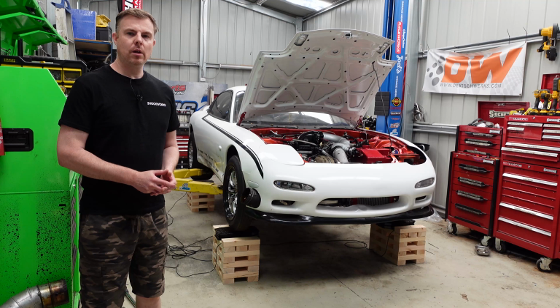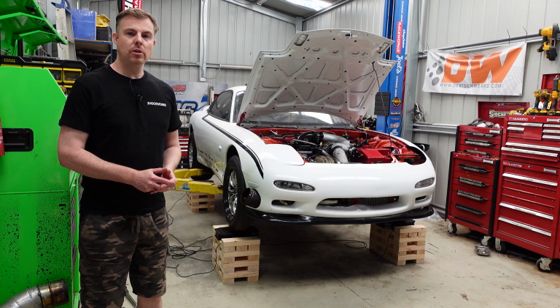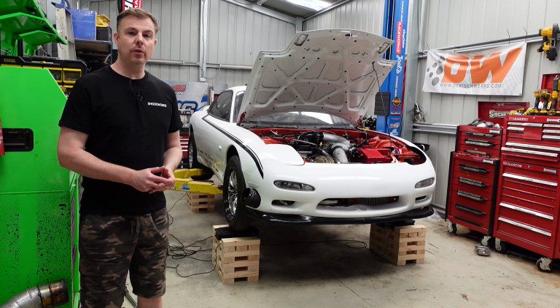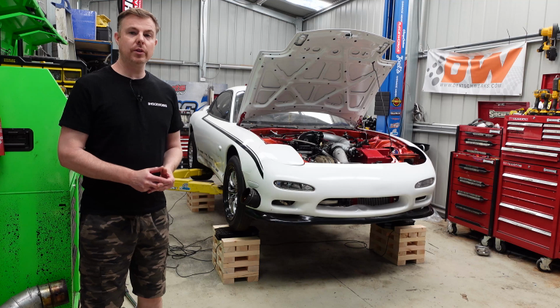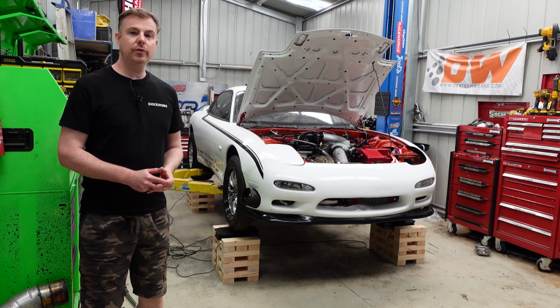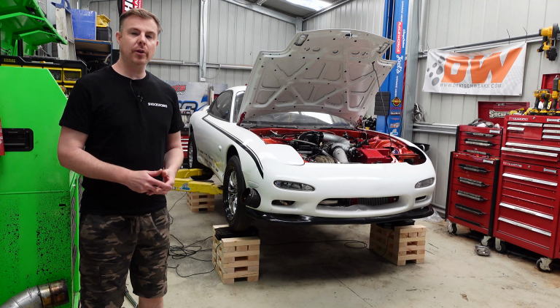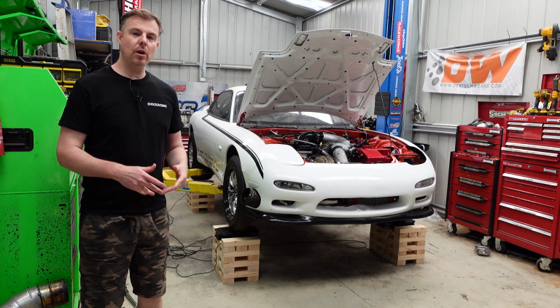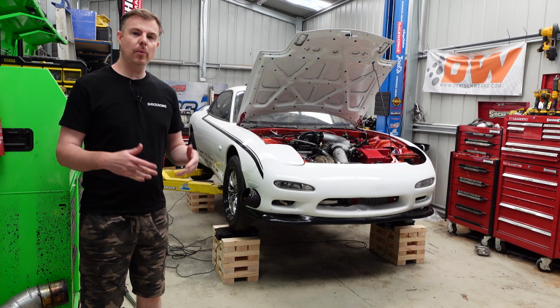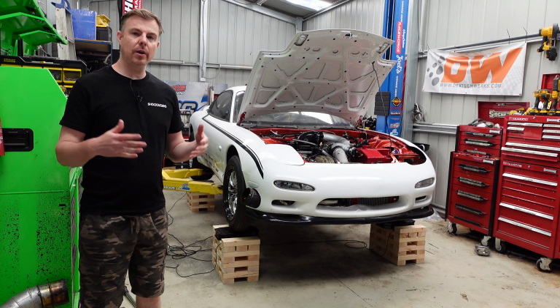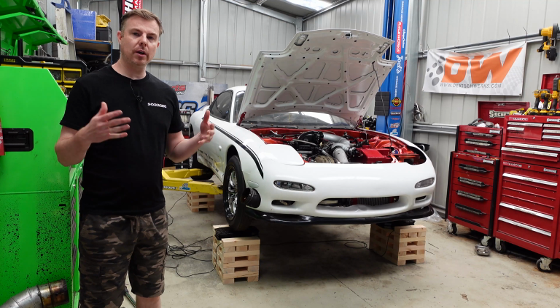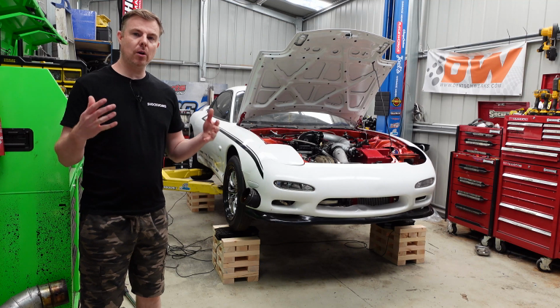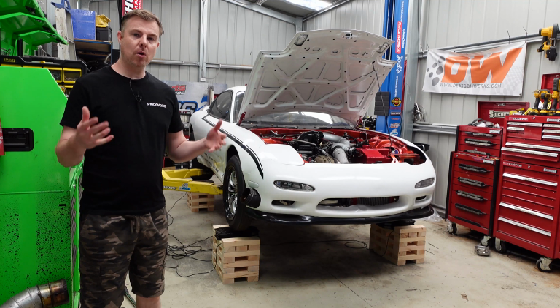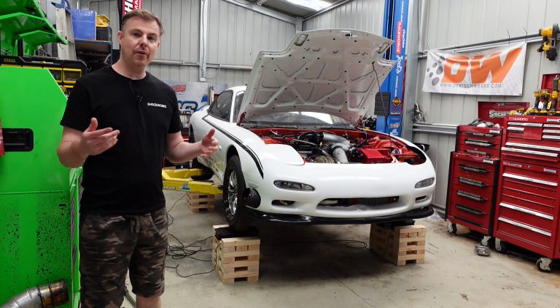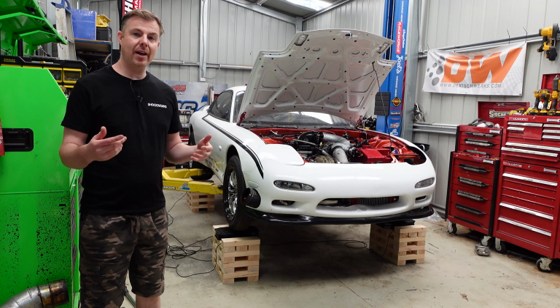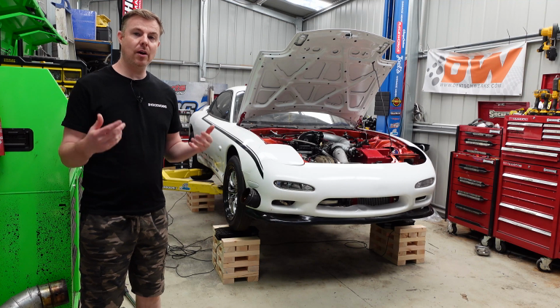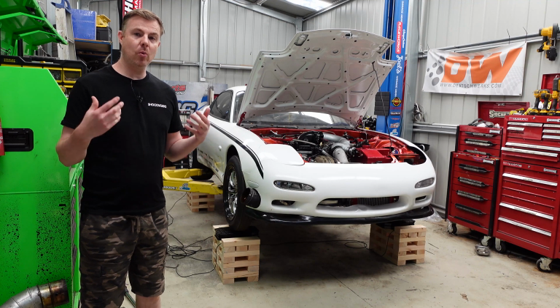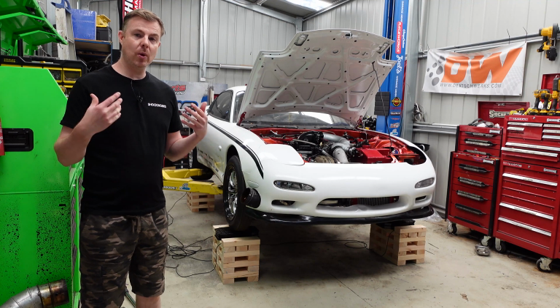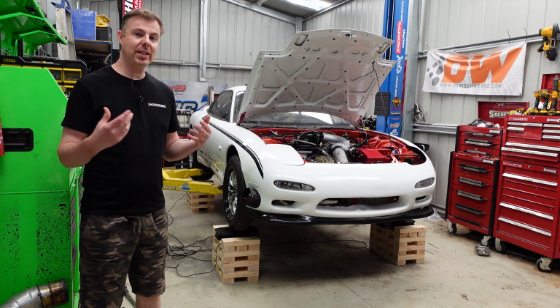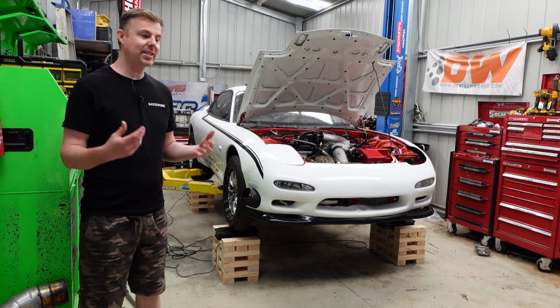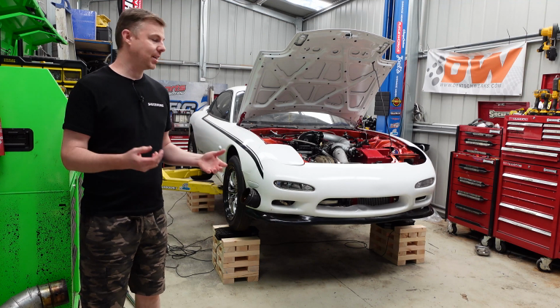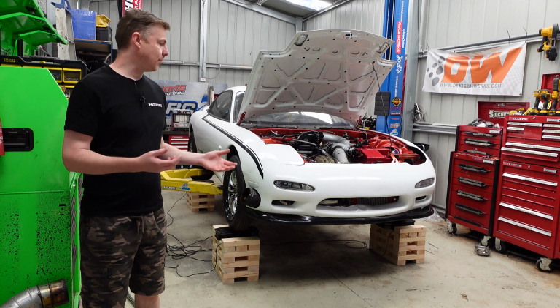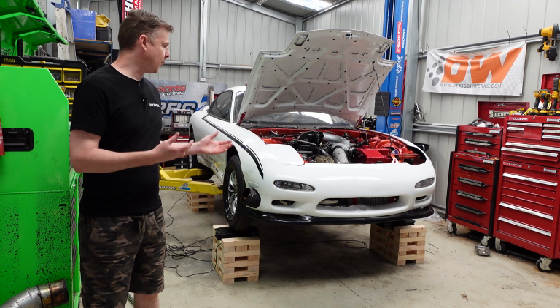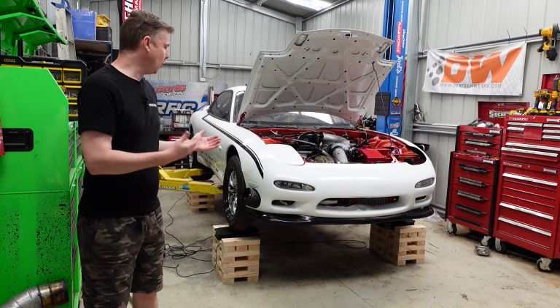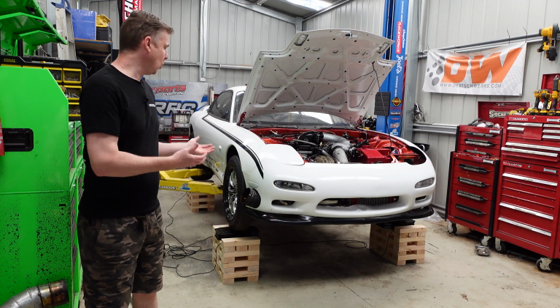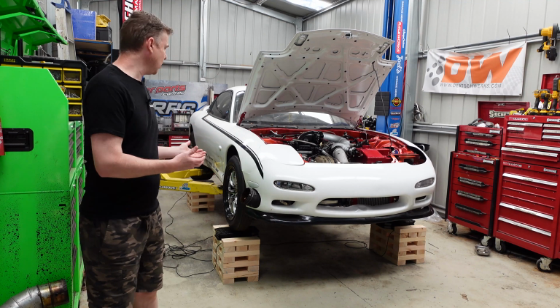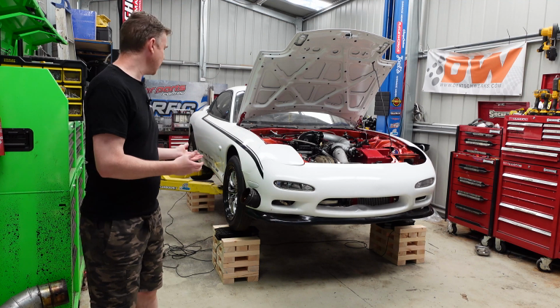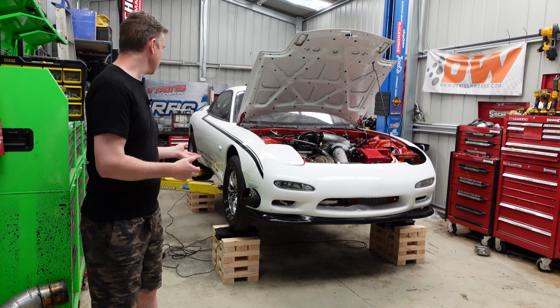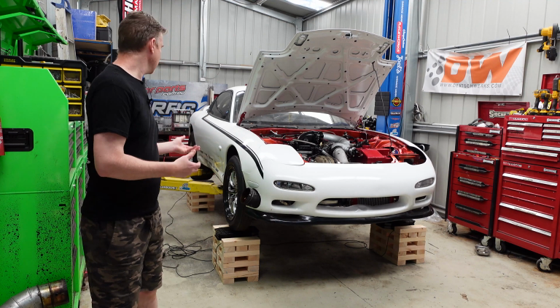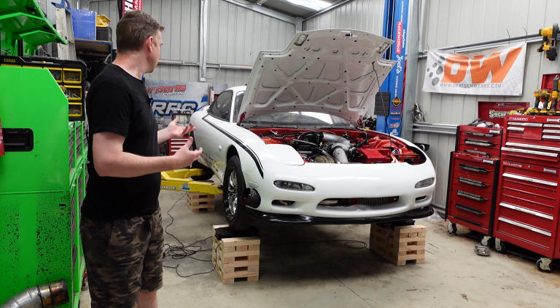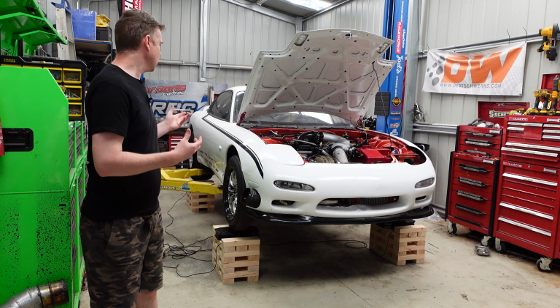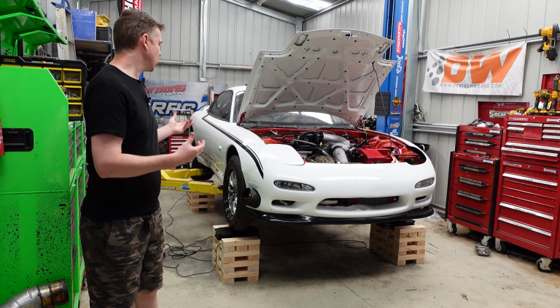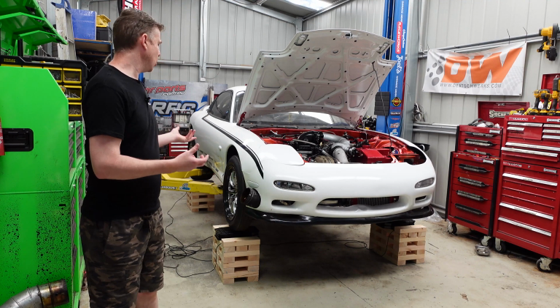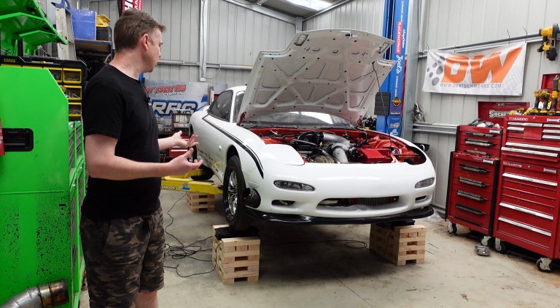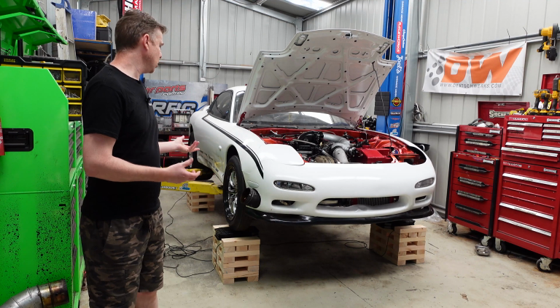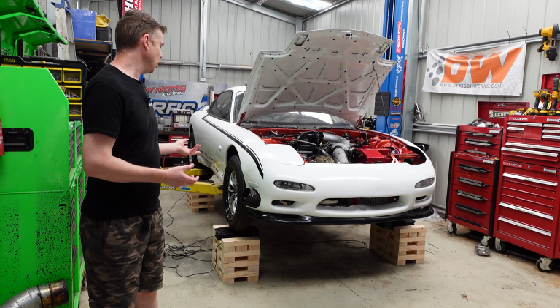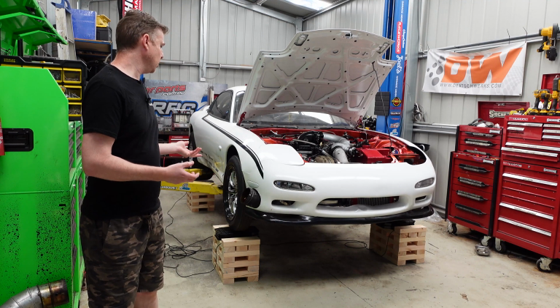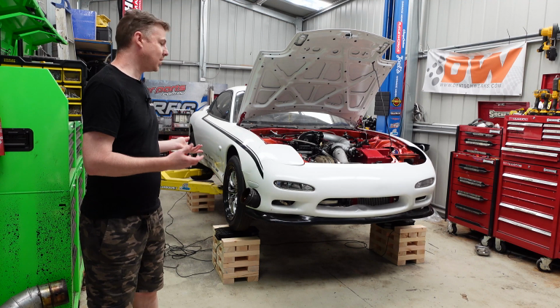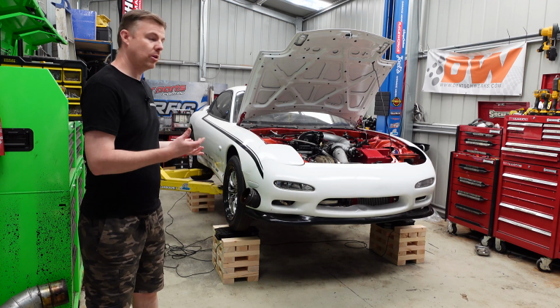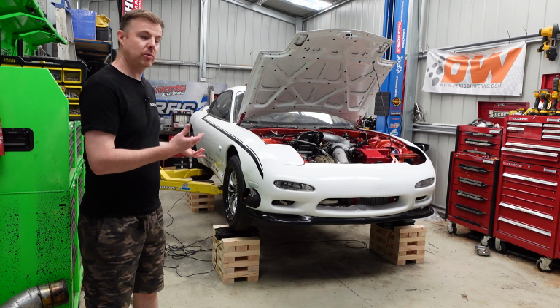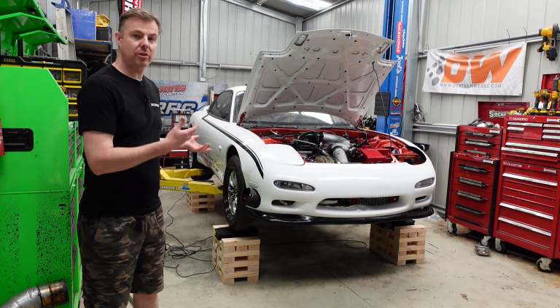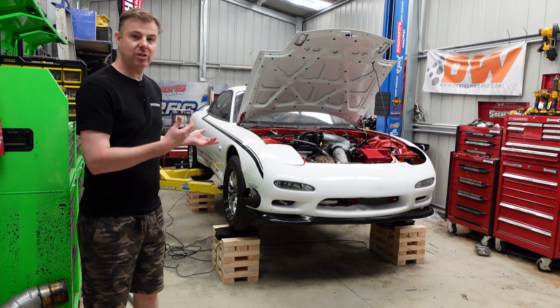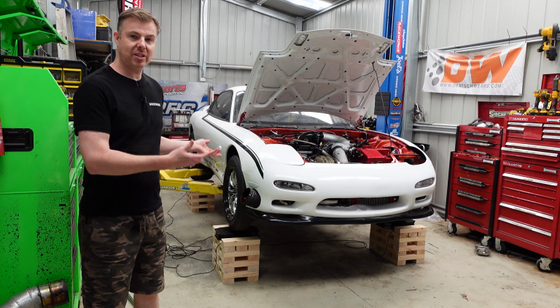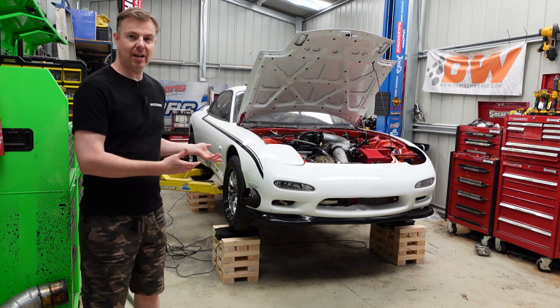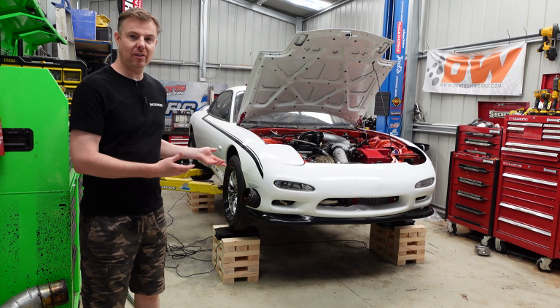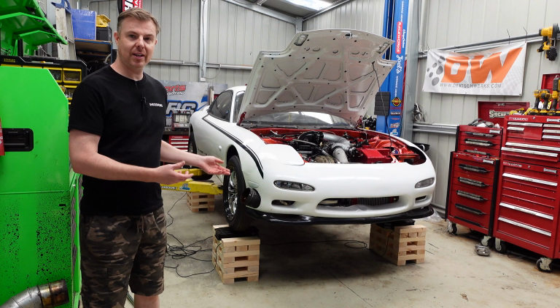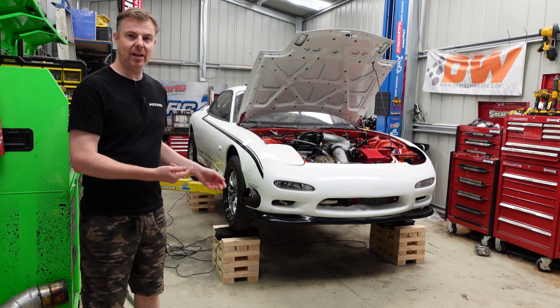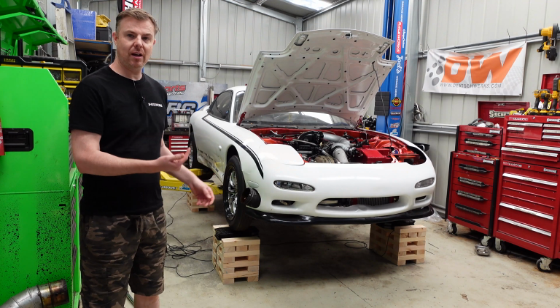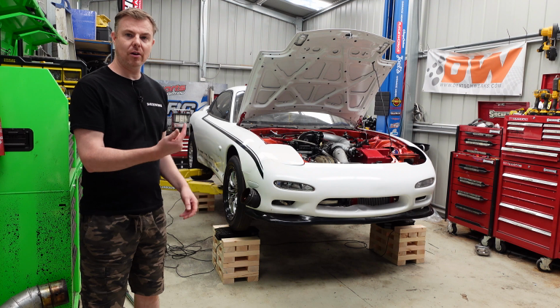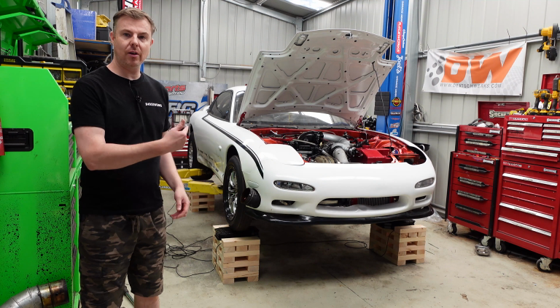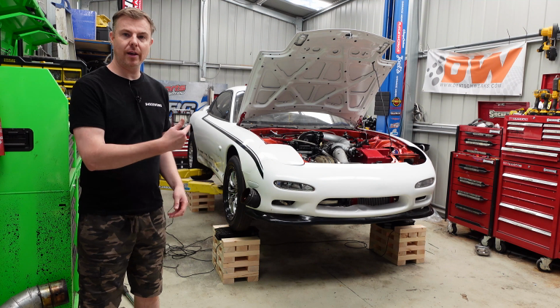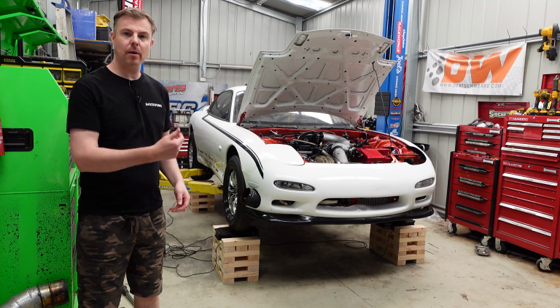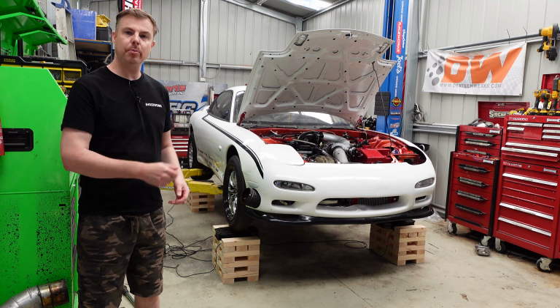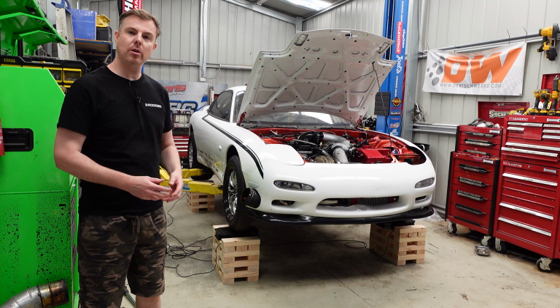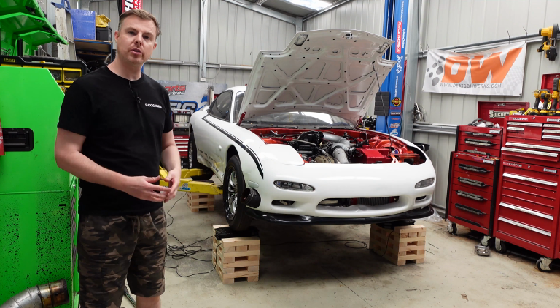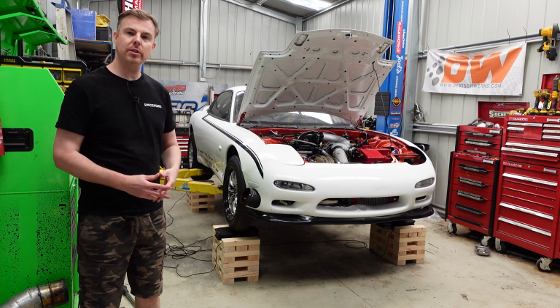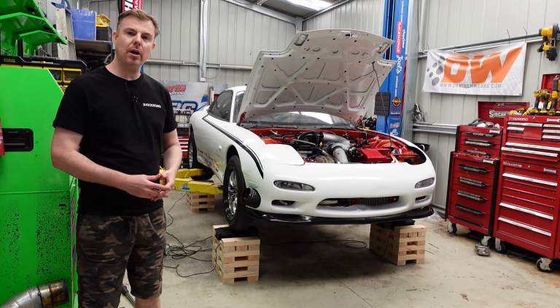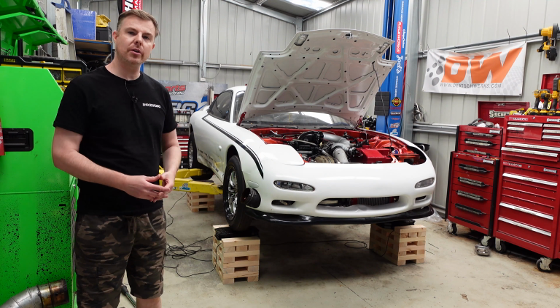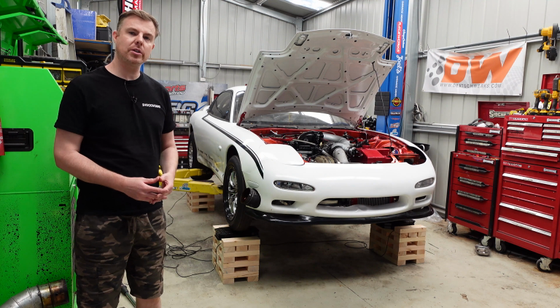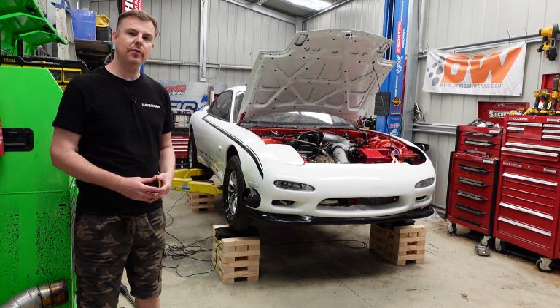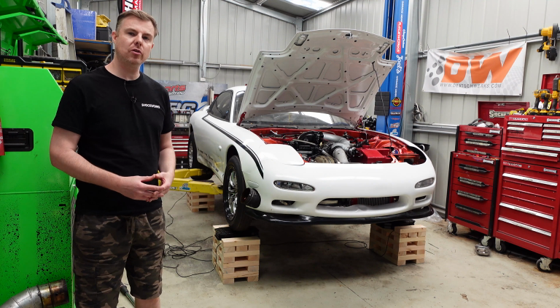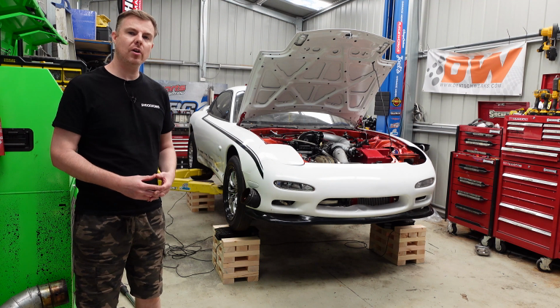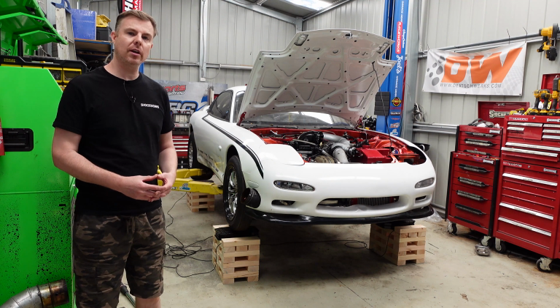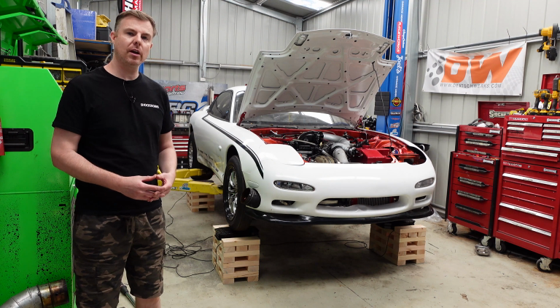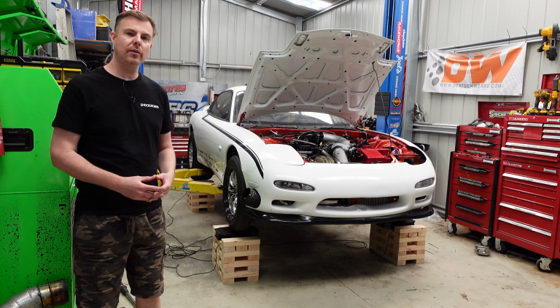In this video we're going to go over how we set up the four-link, the shock absorbers, and also scale the car on our project RX-7 drag car.